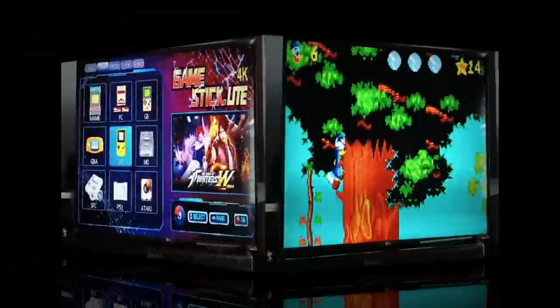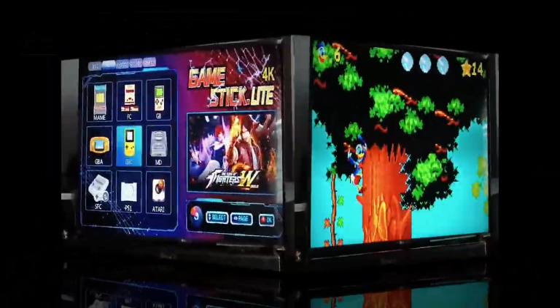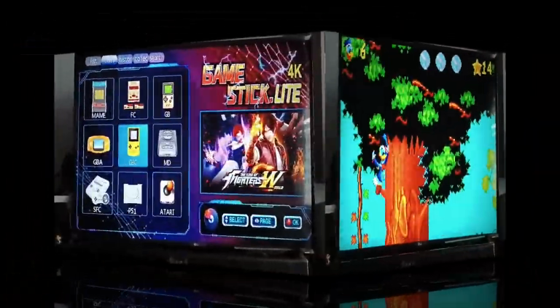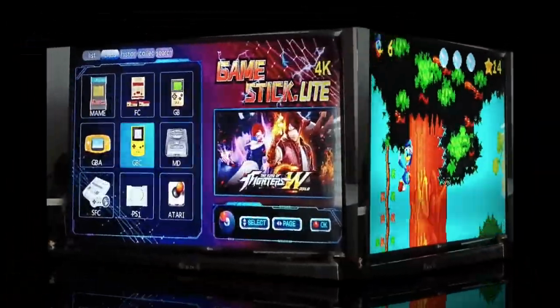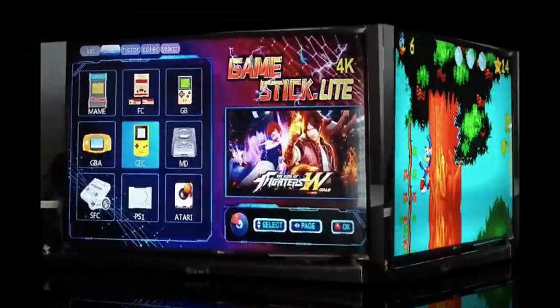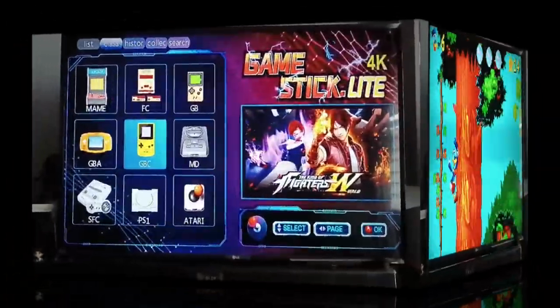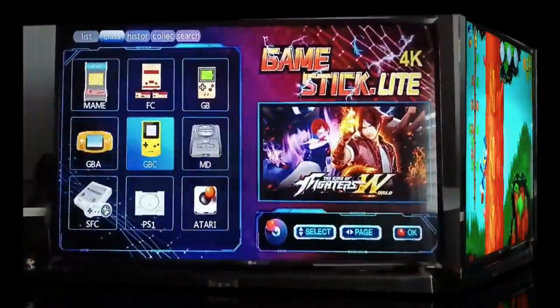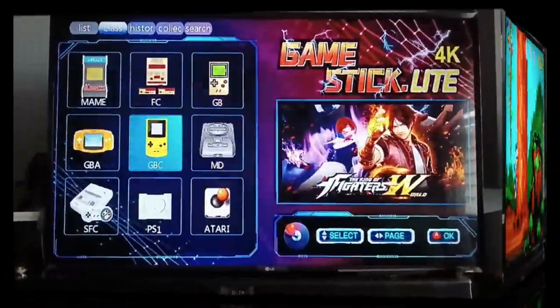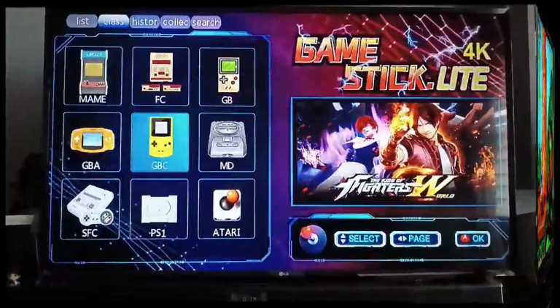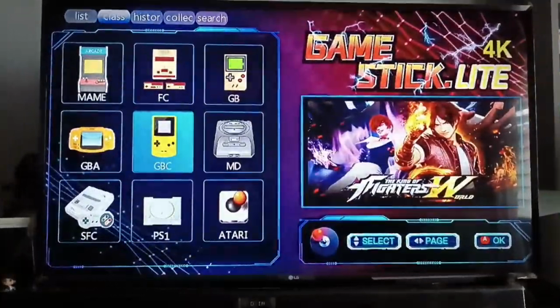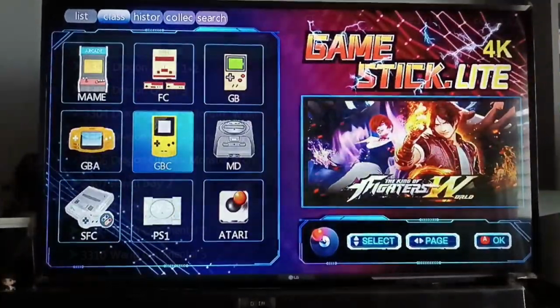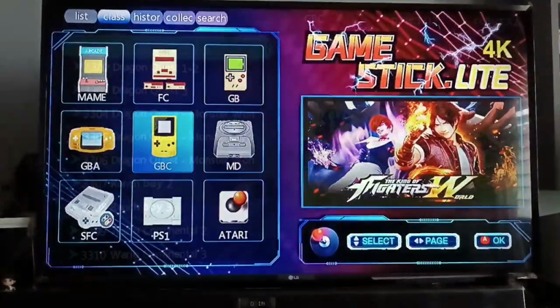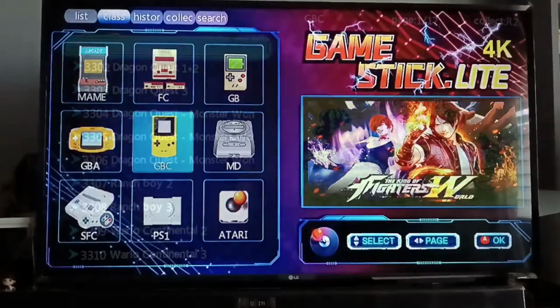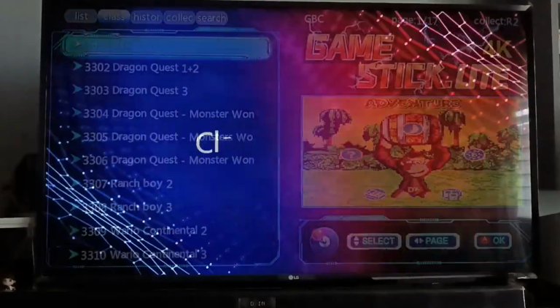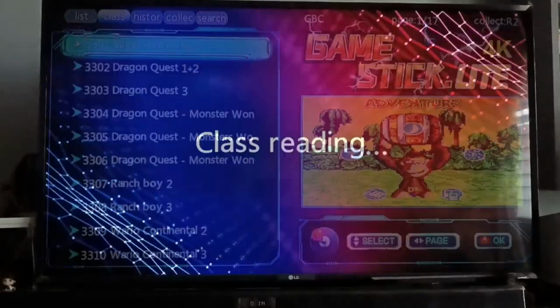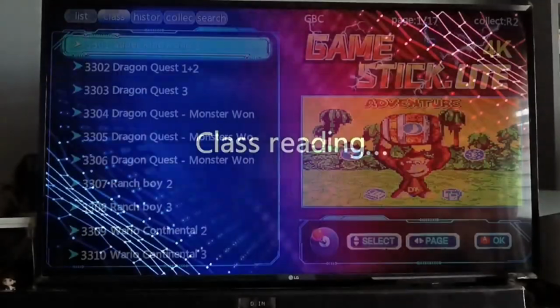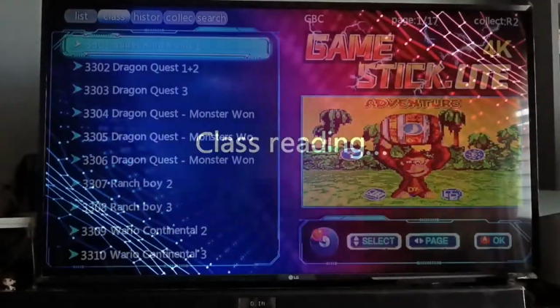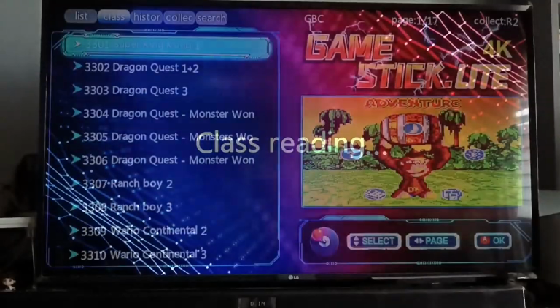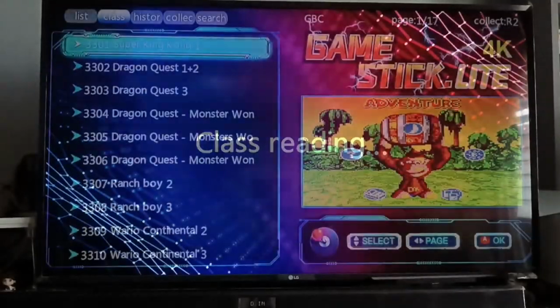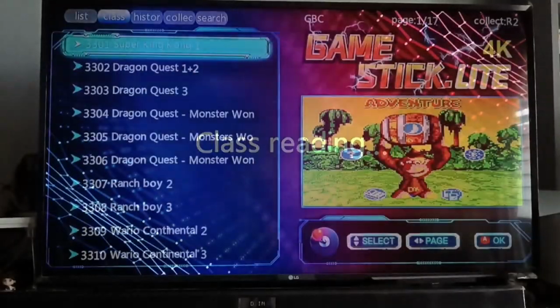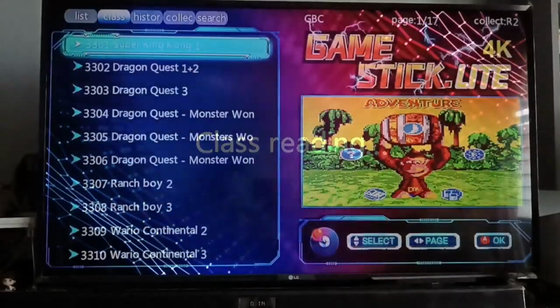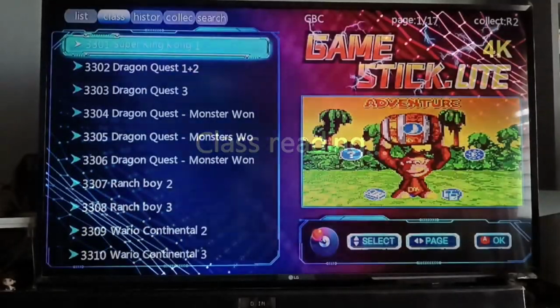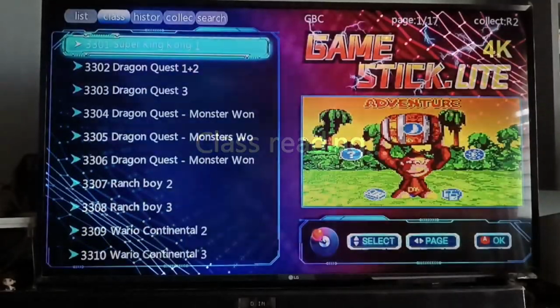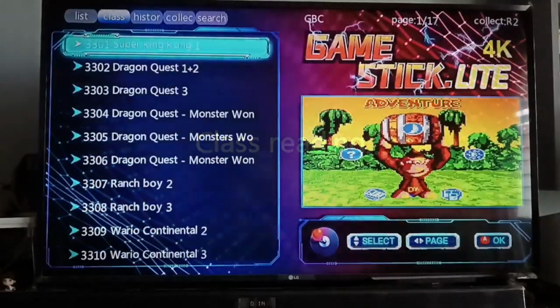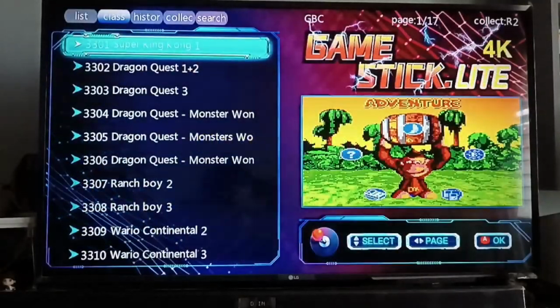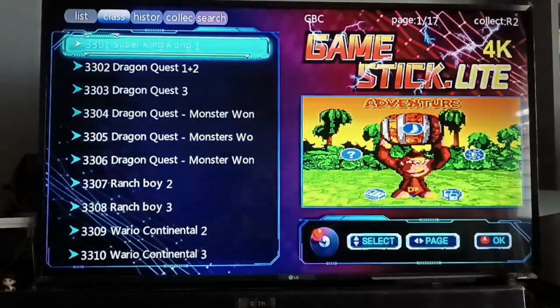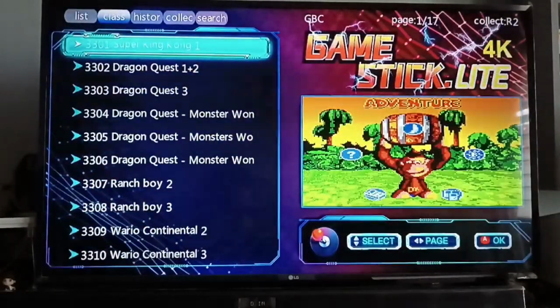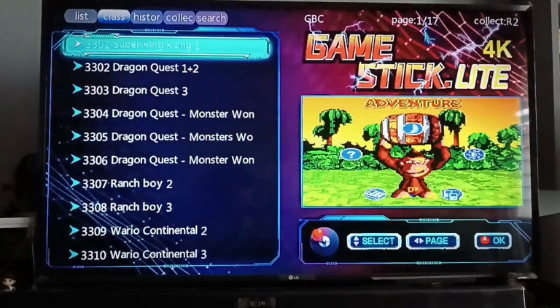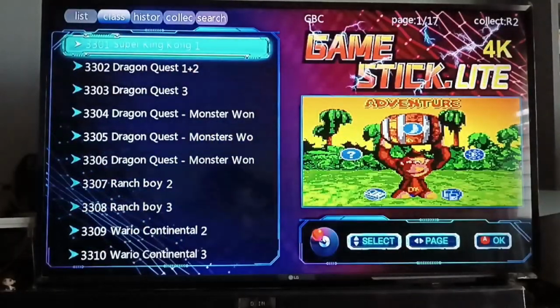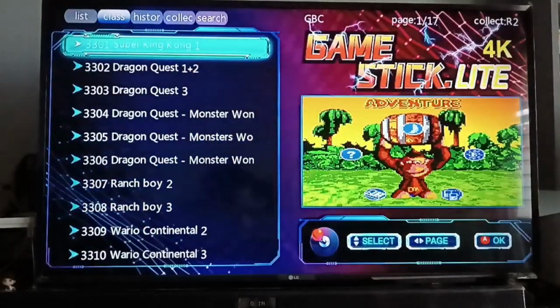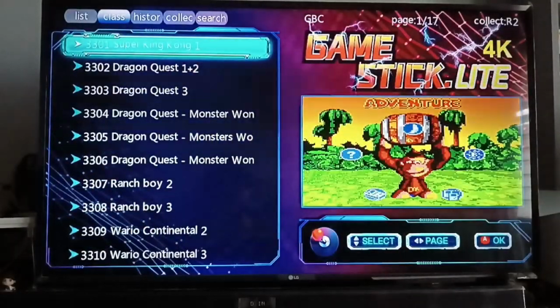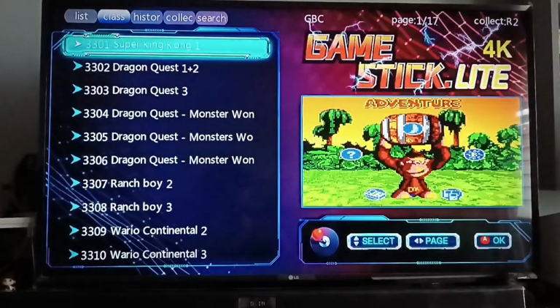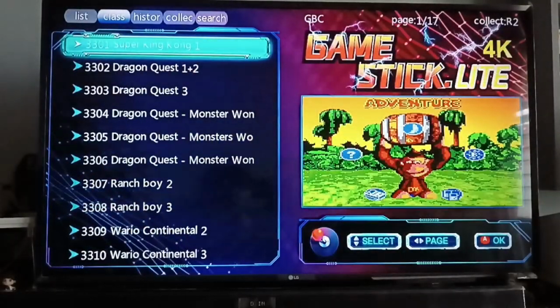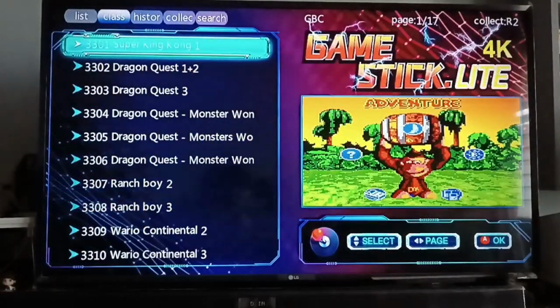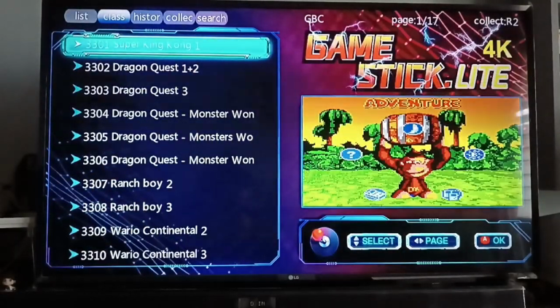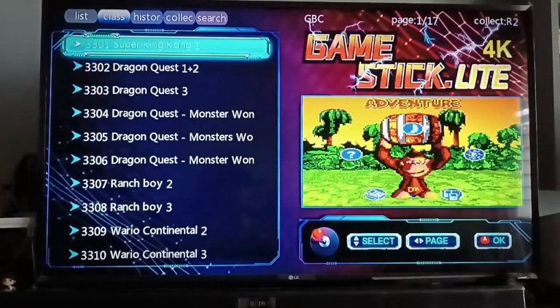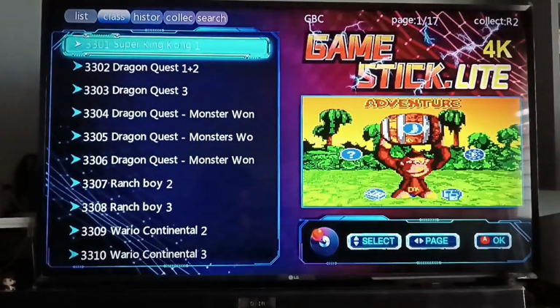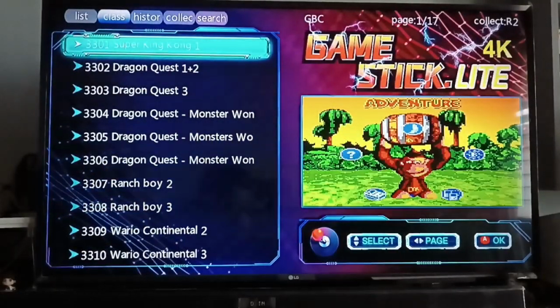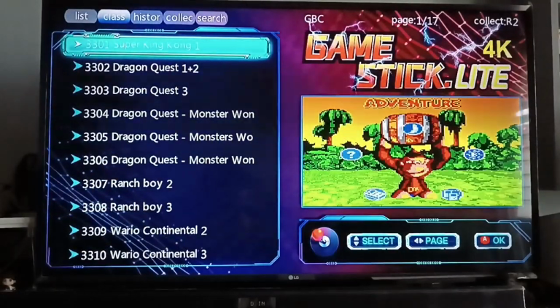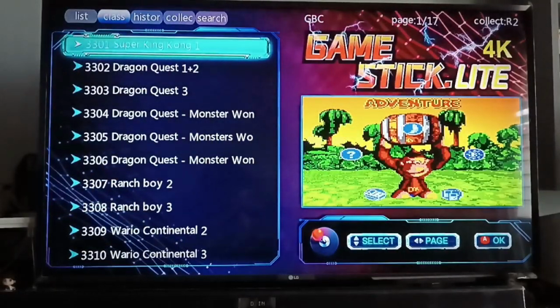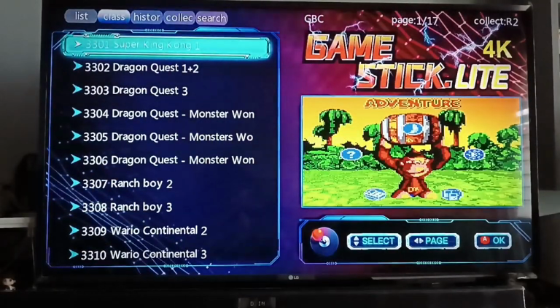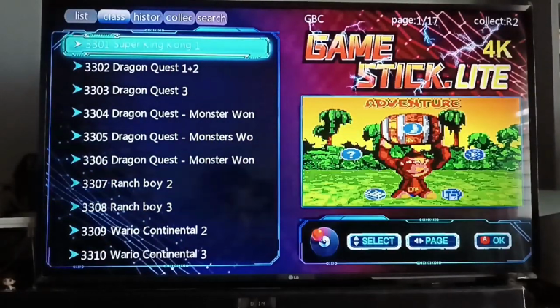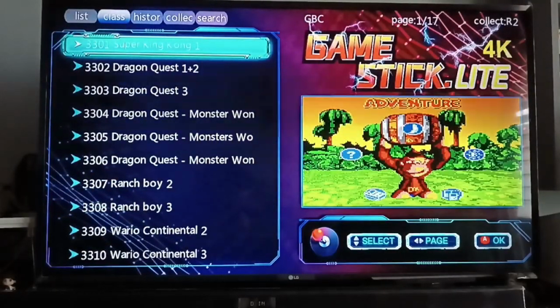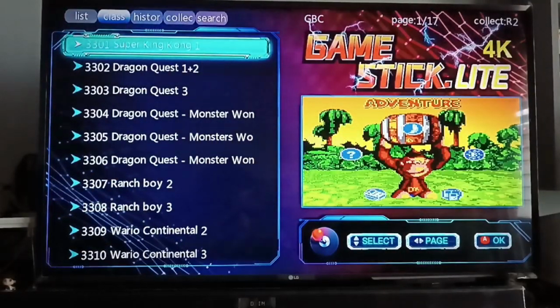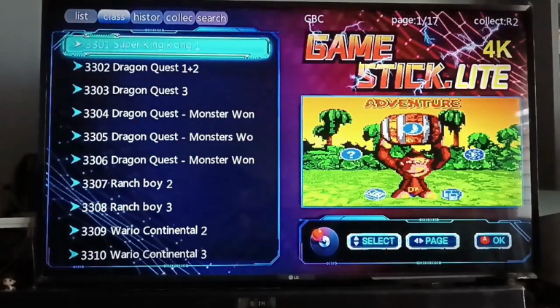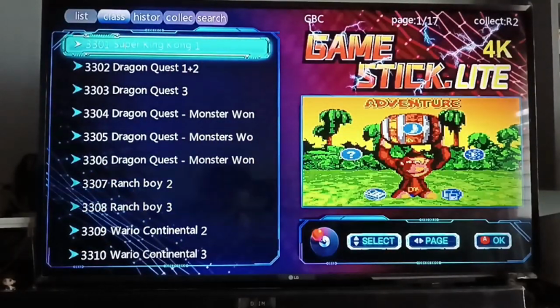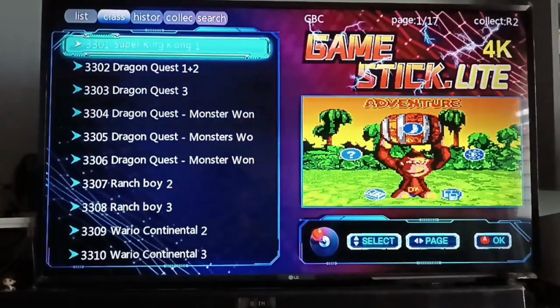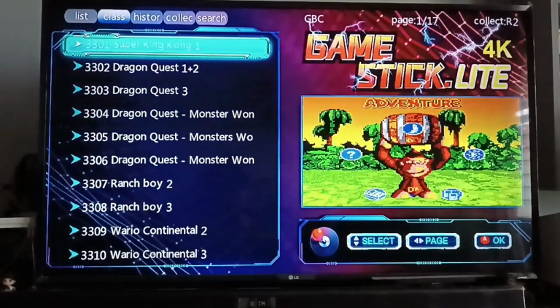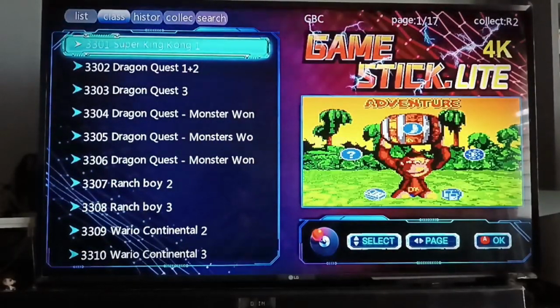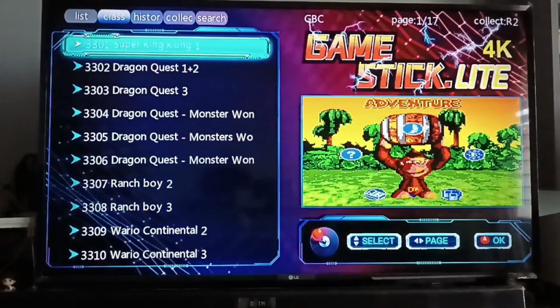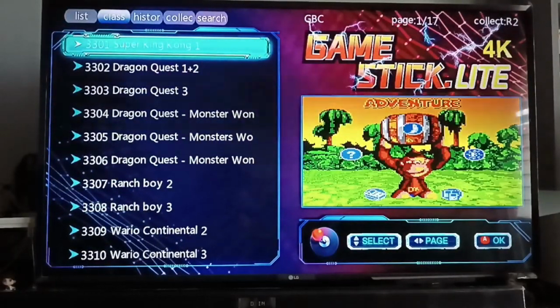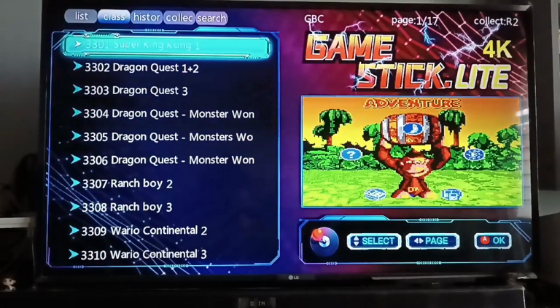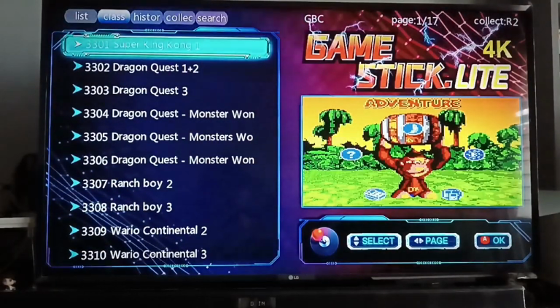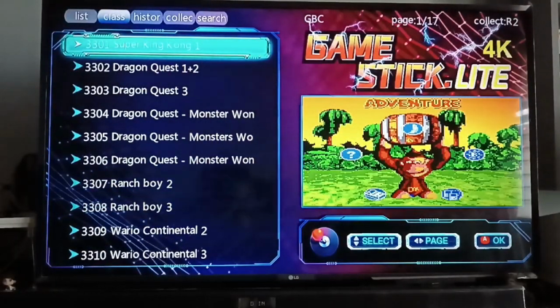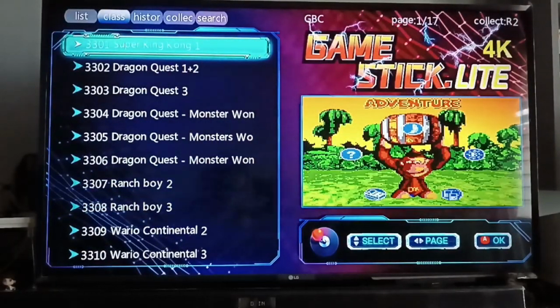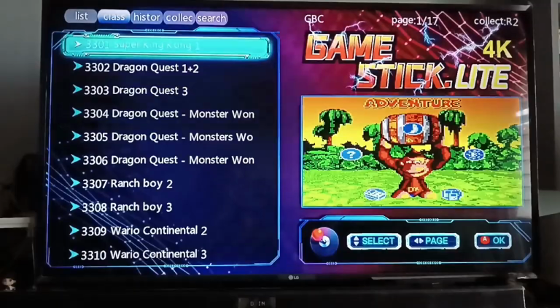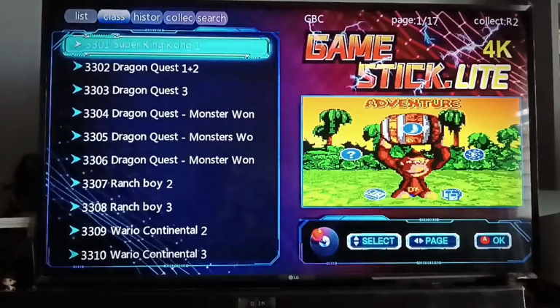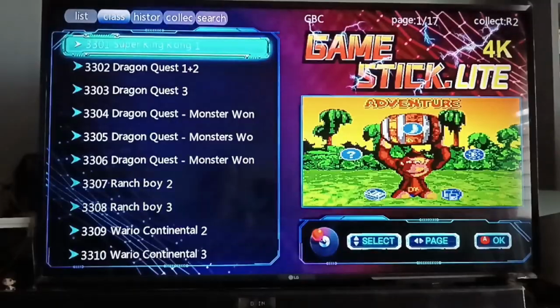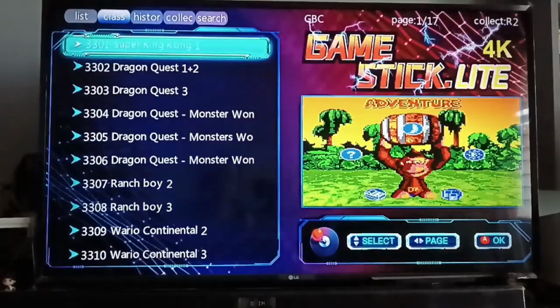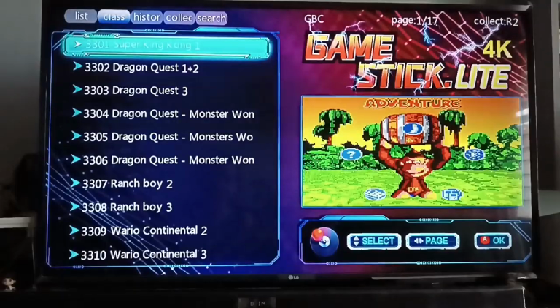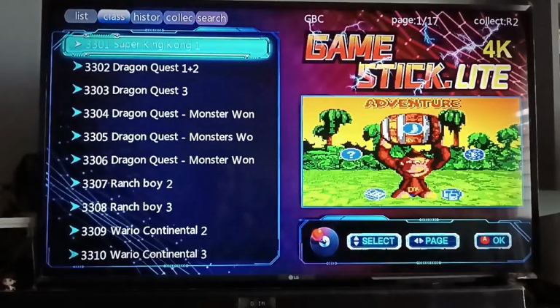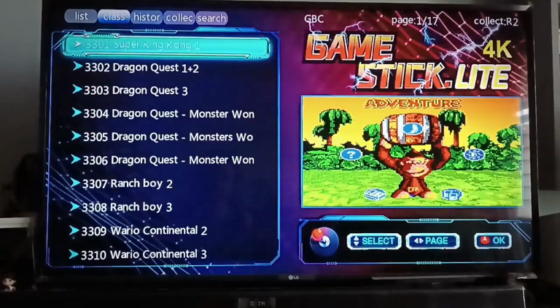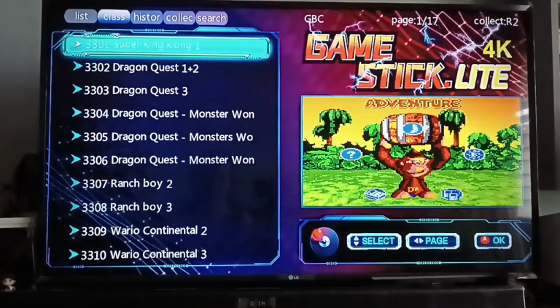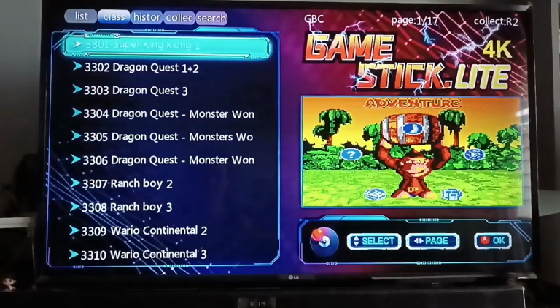Now let's try Game Boy Color. Total of 17 pages, so around 170 games.